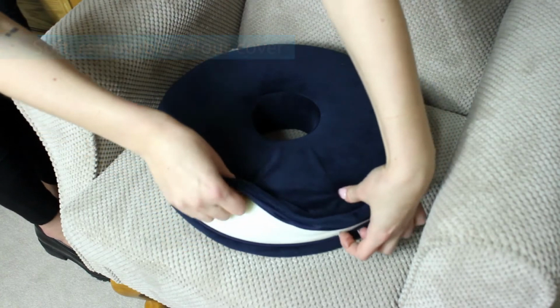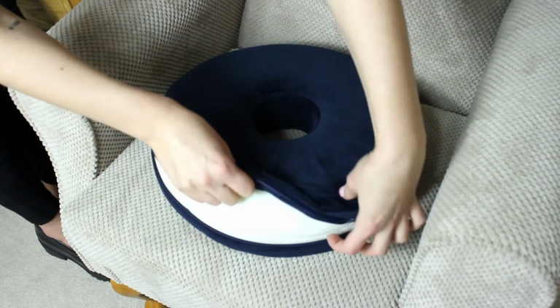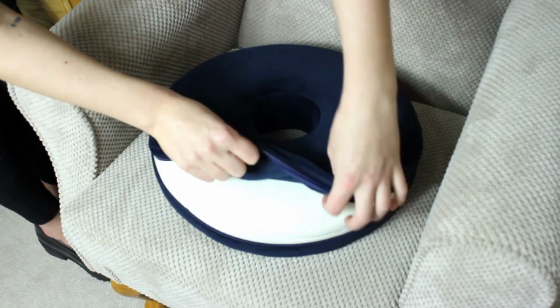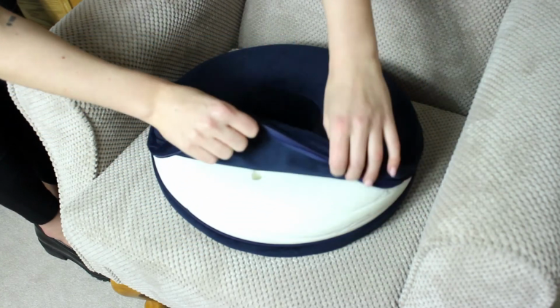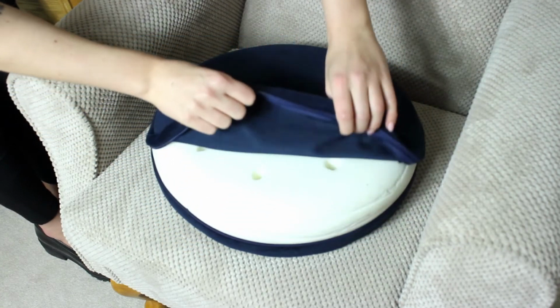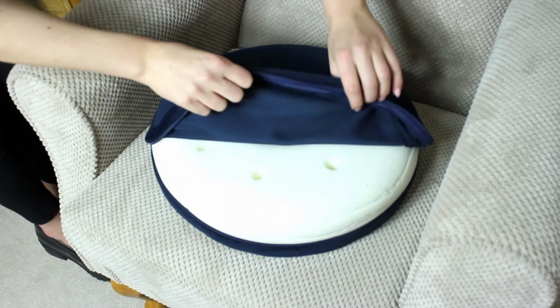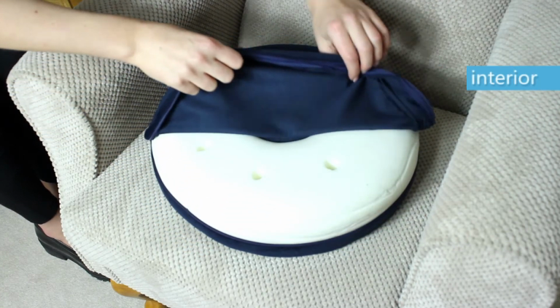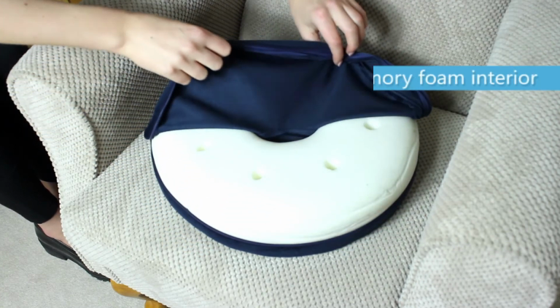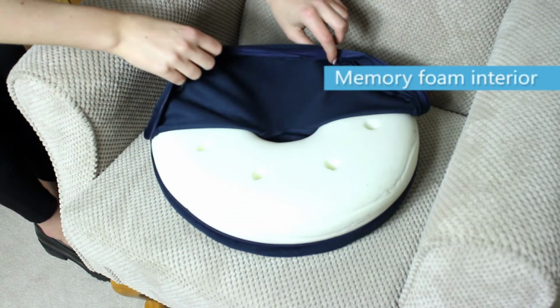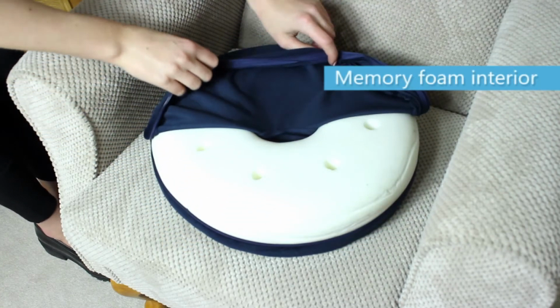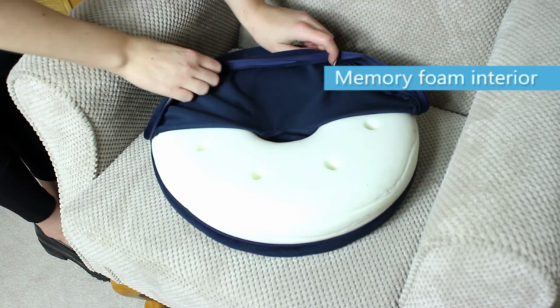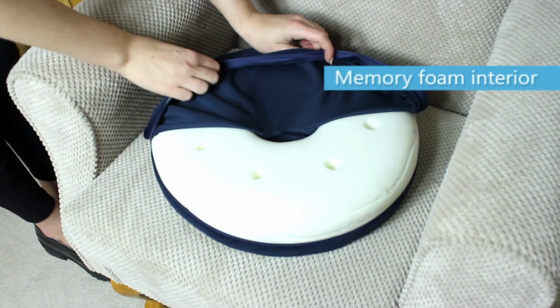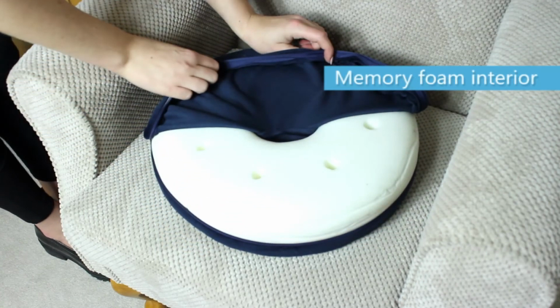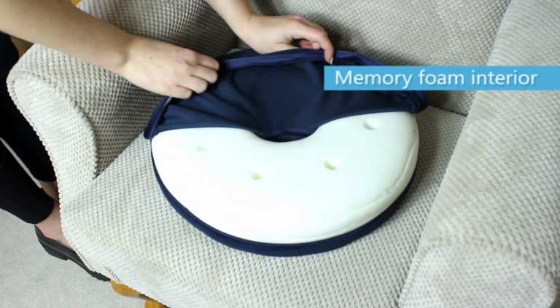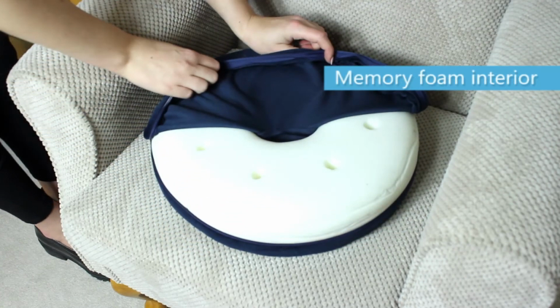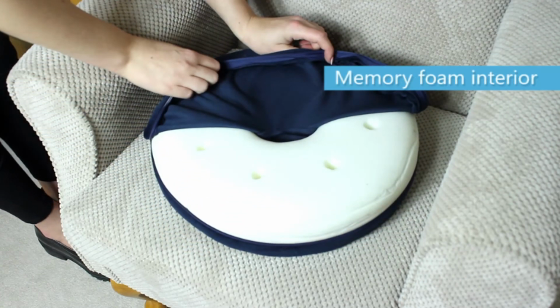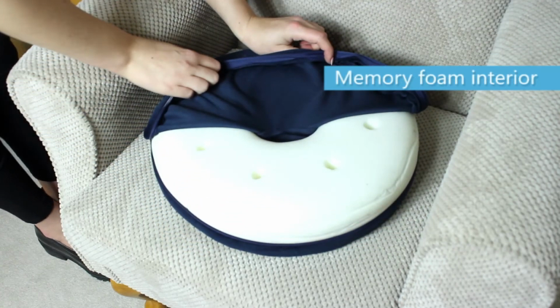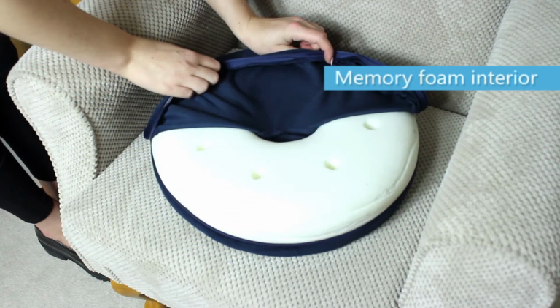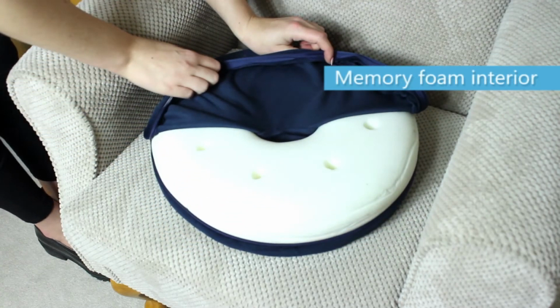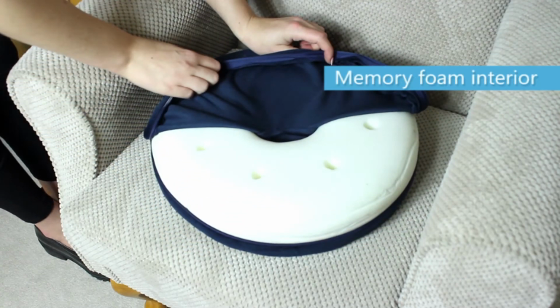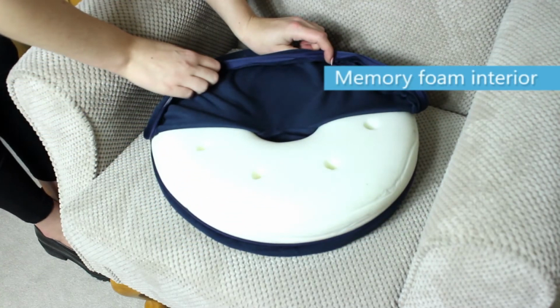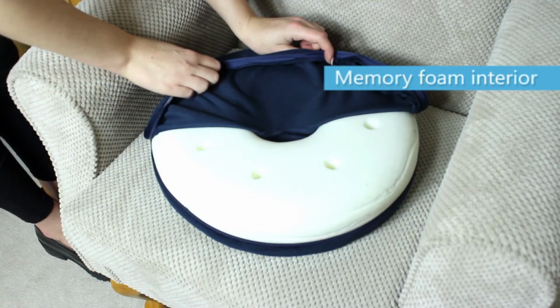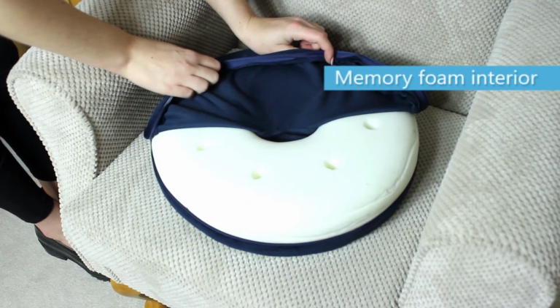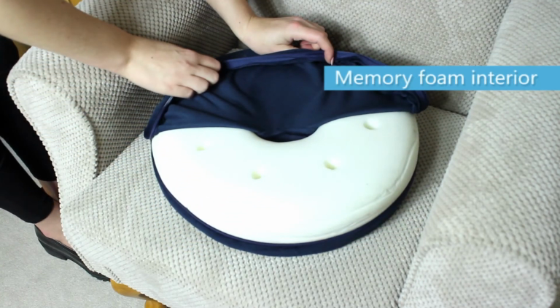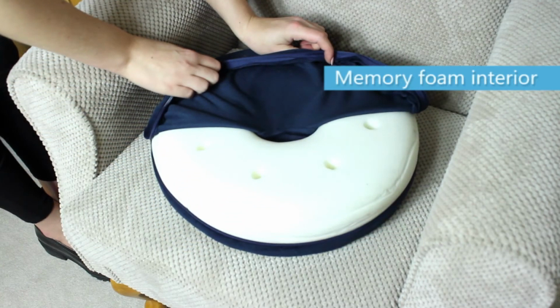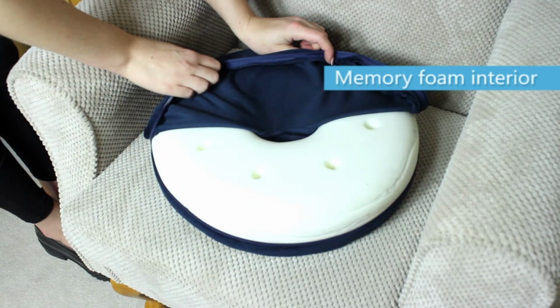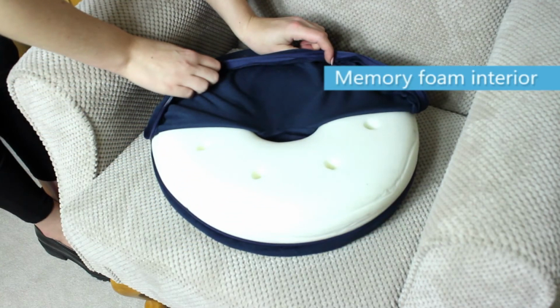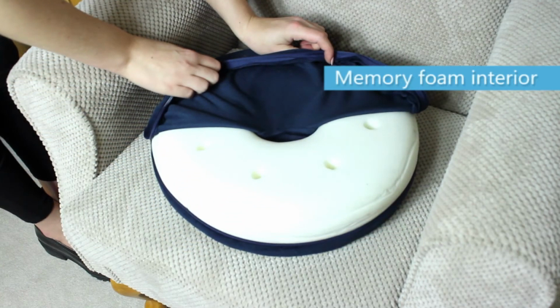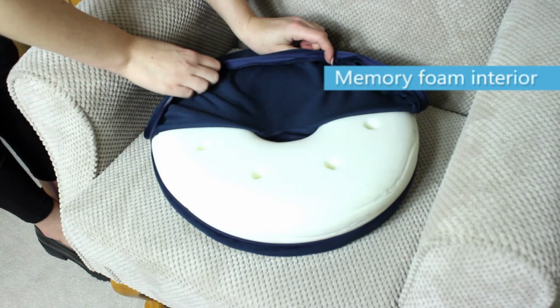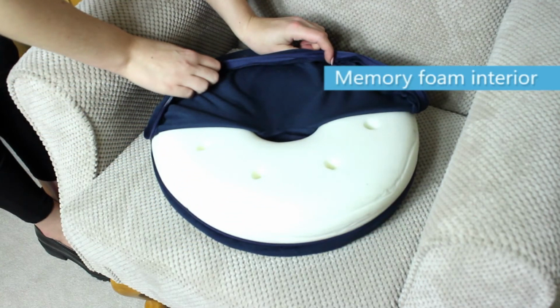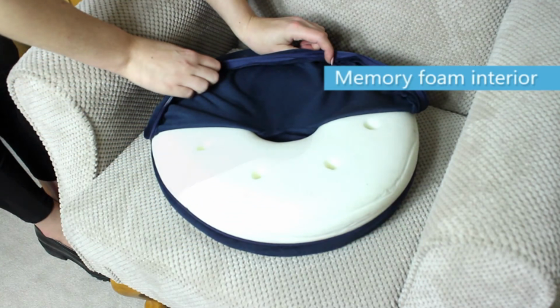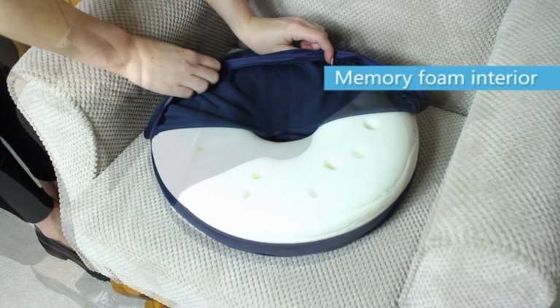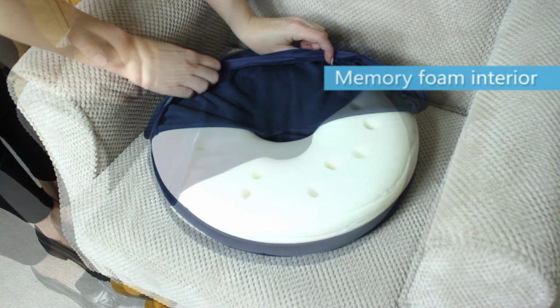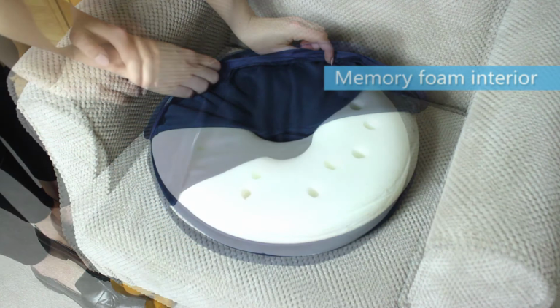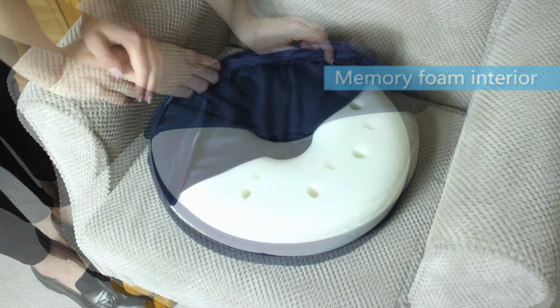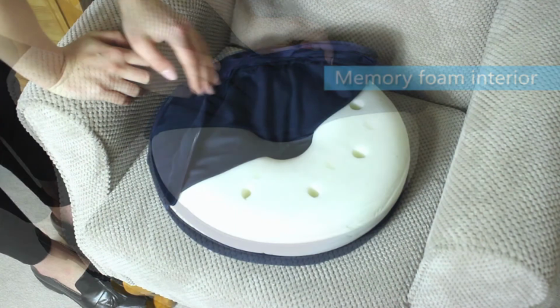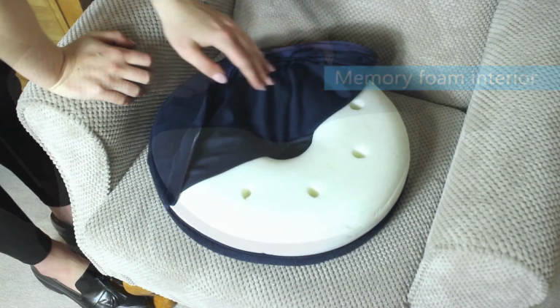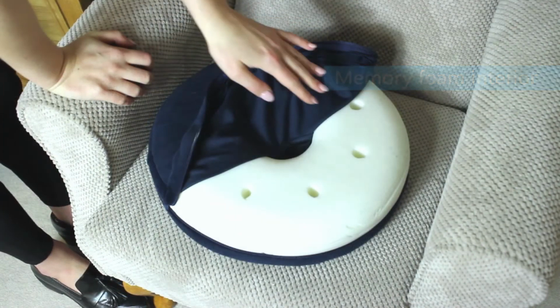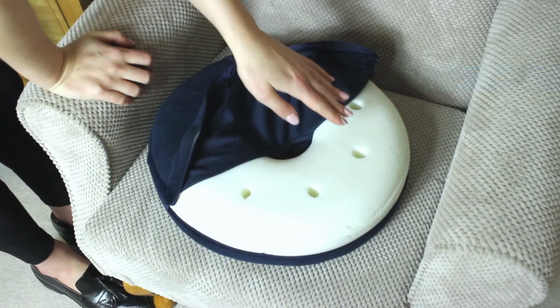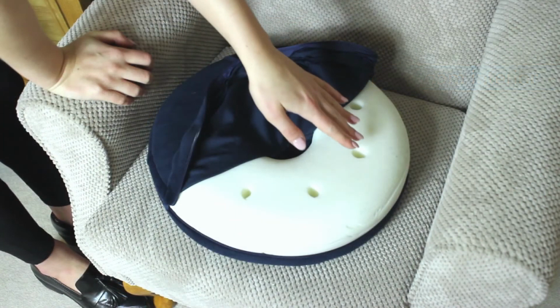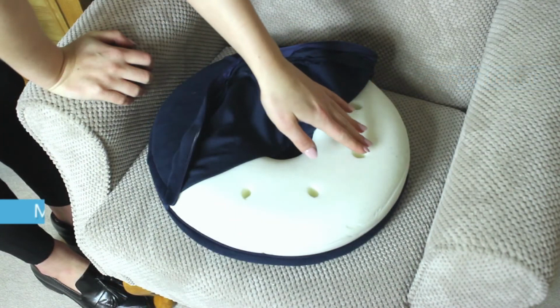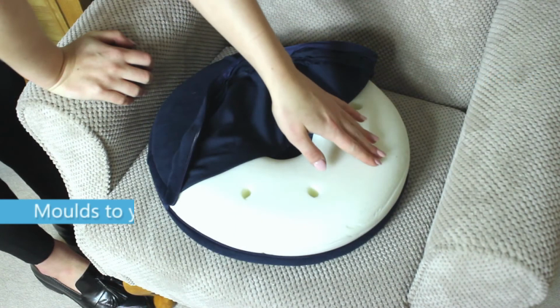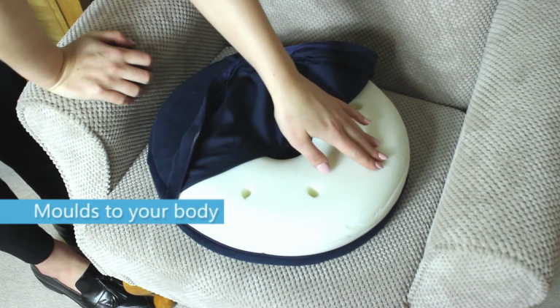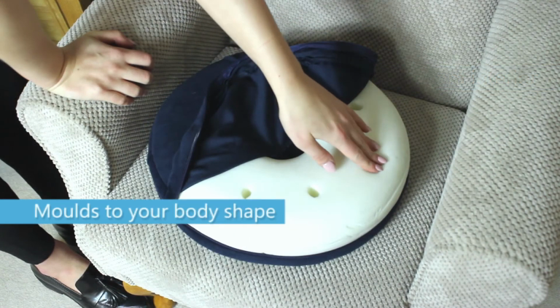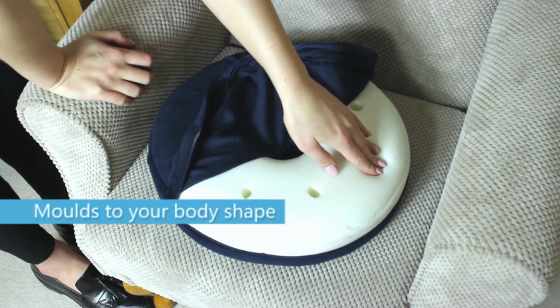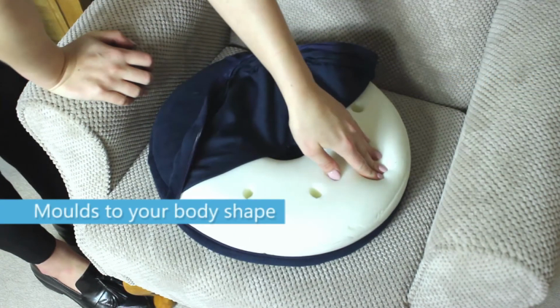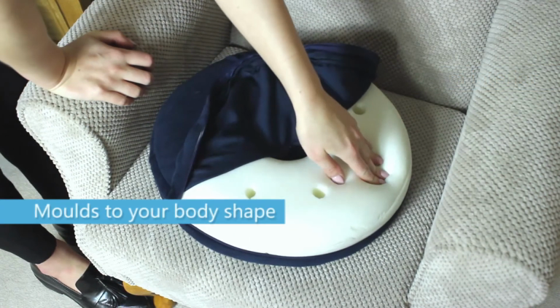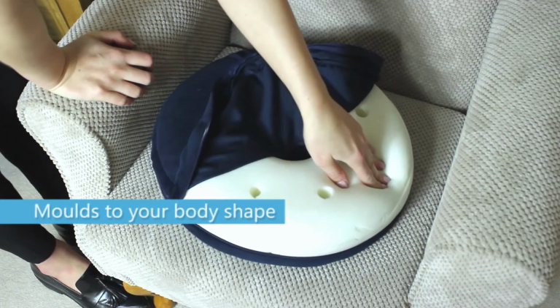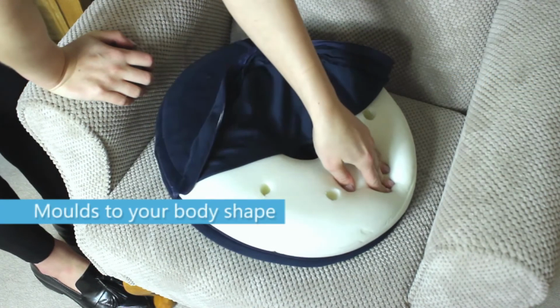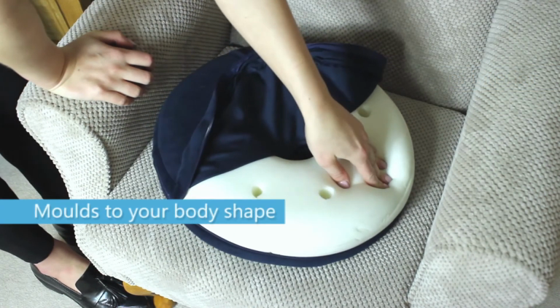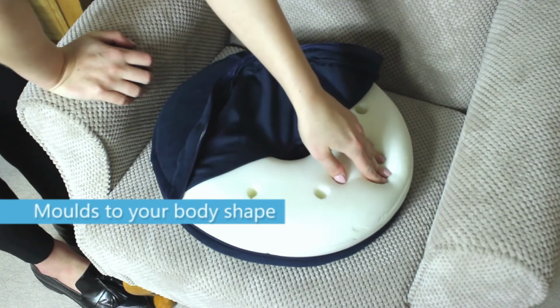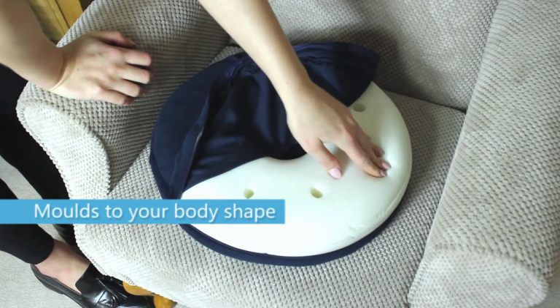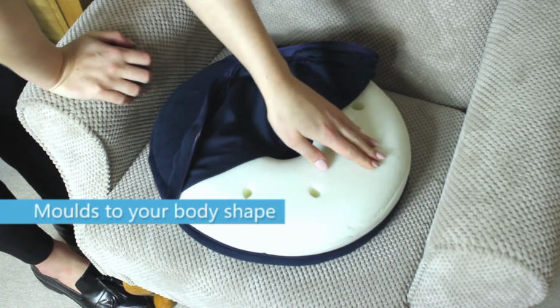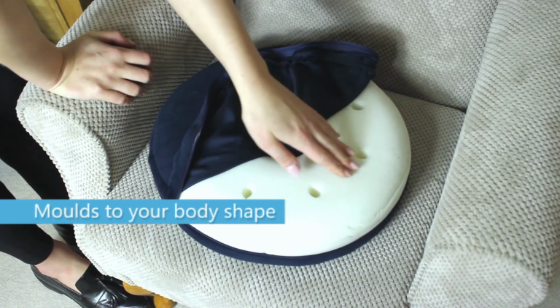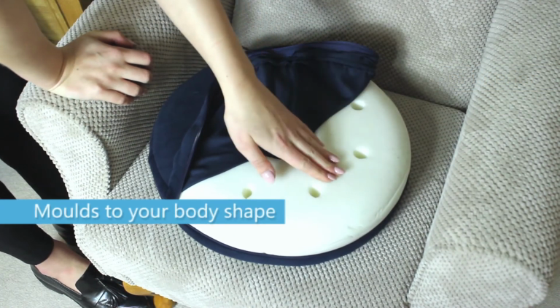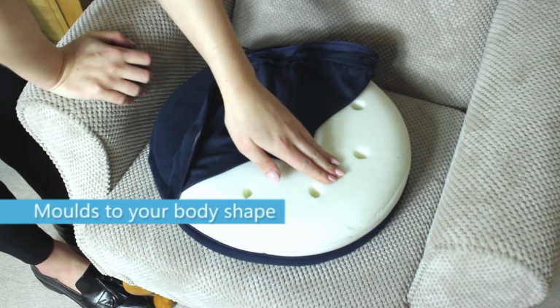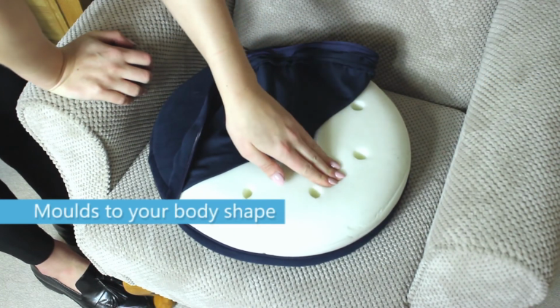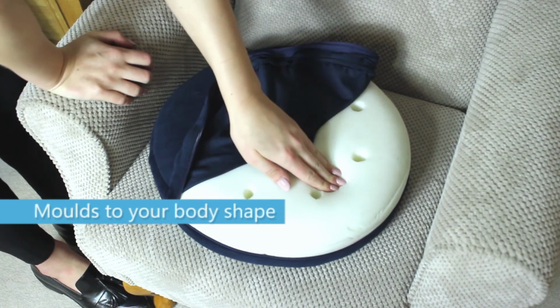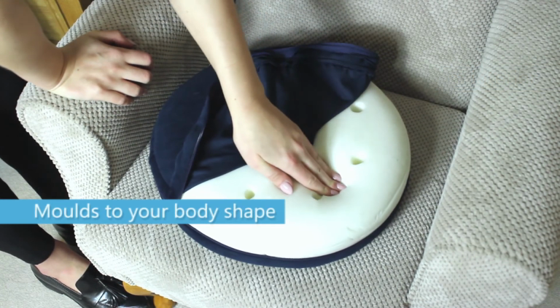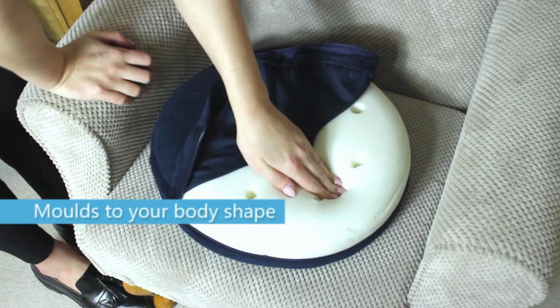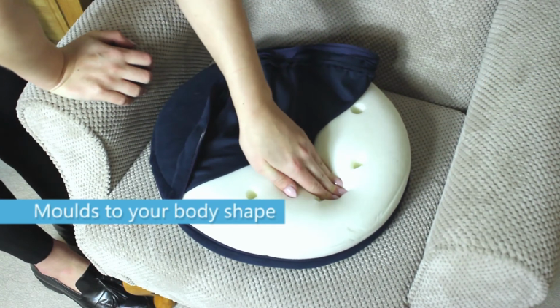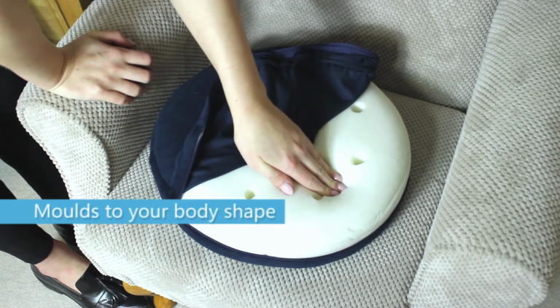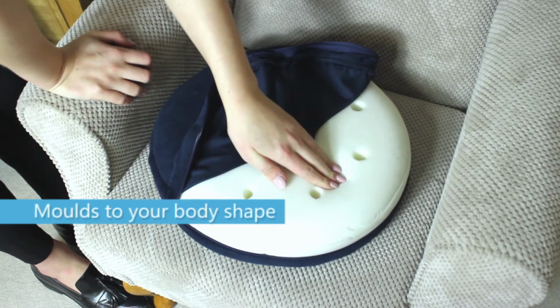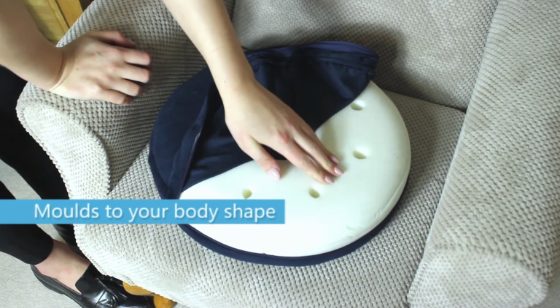The cover is removable and made from velour. The cushion is made of Memory Foam so it moulds to your body shape for comfort.